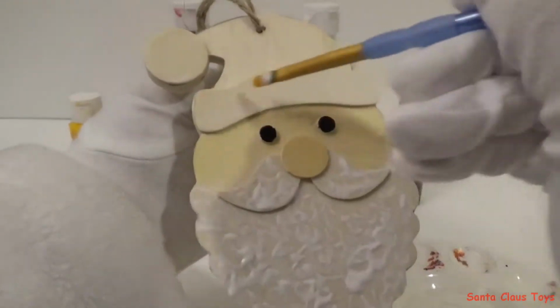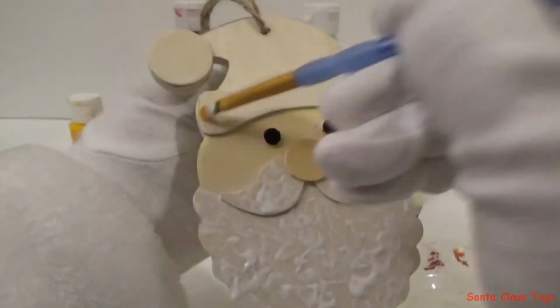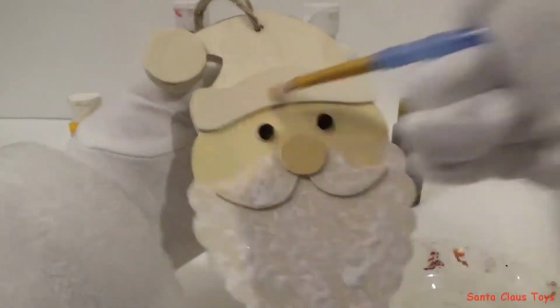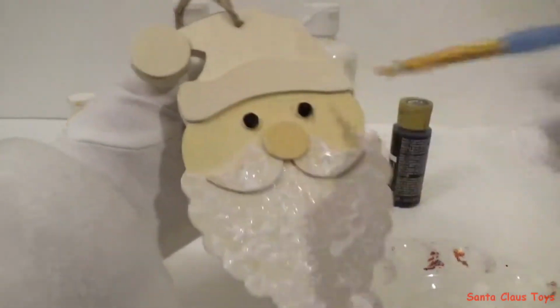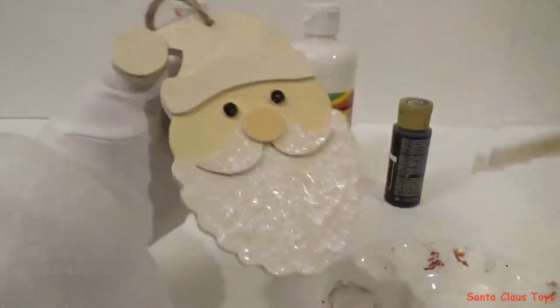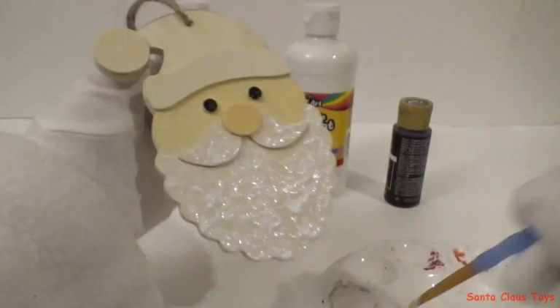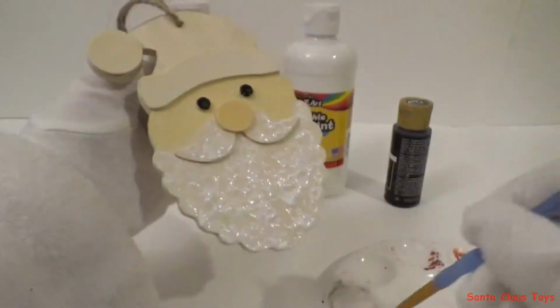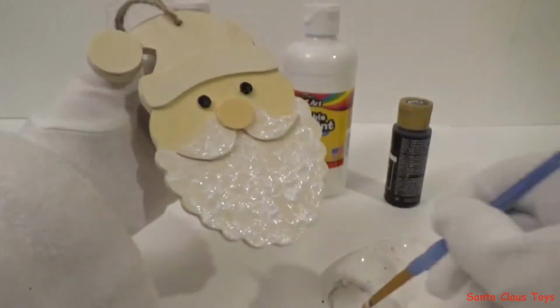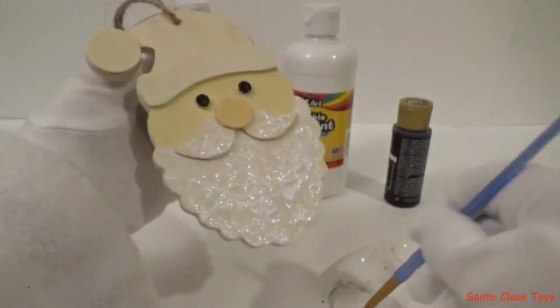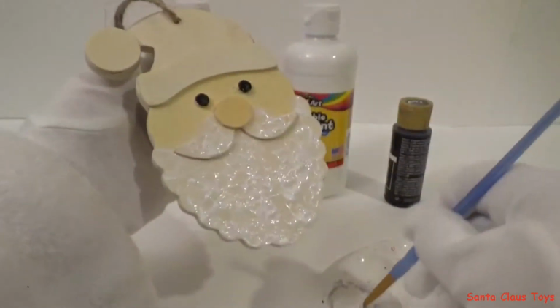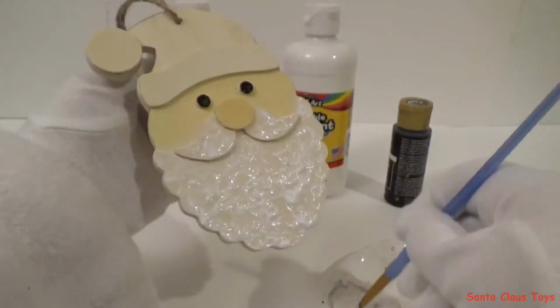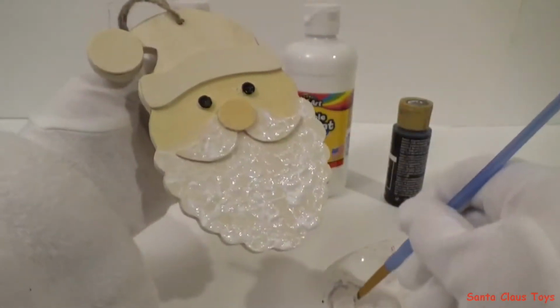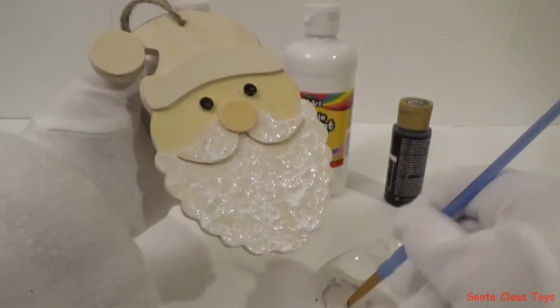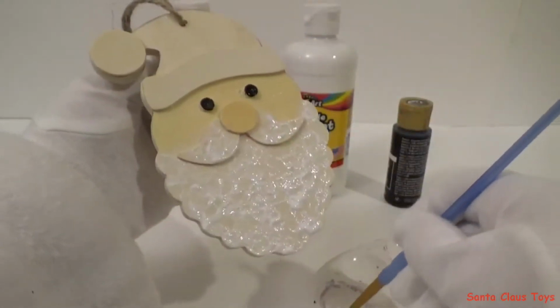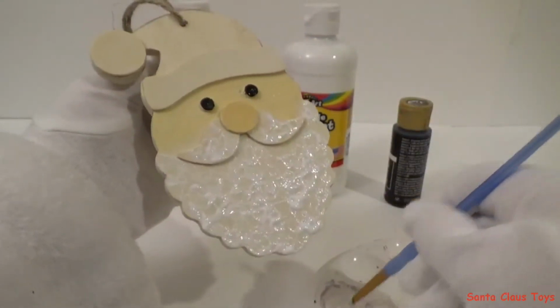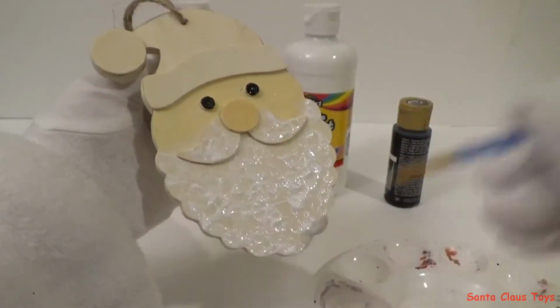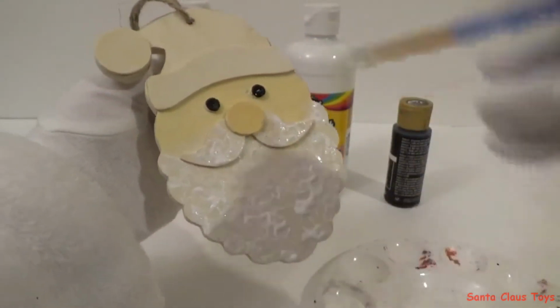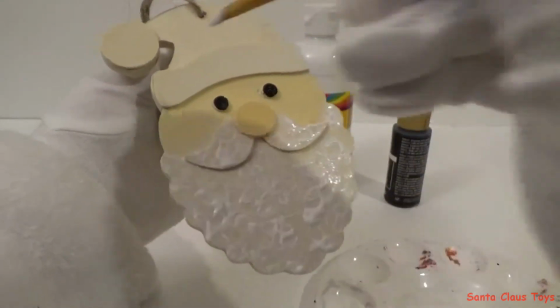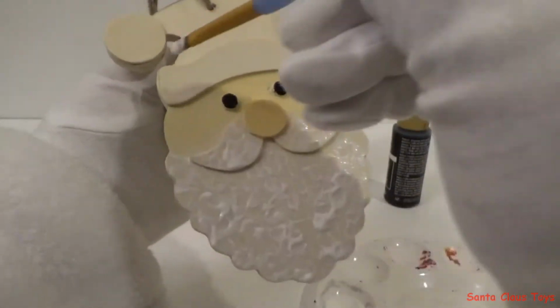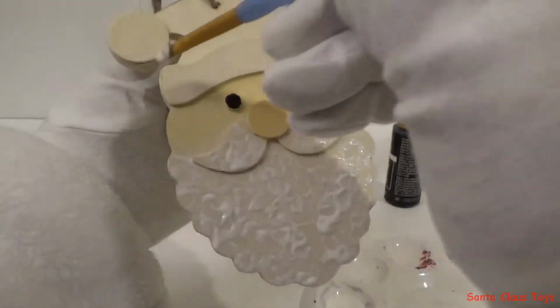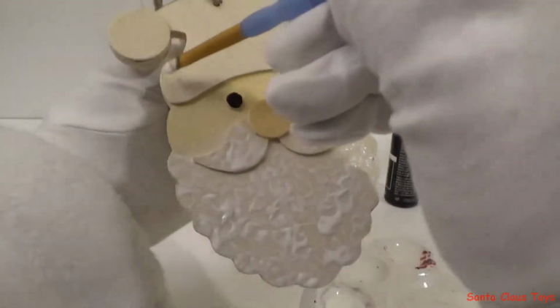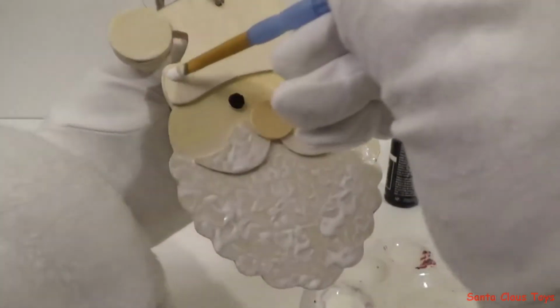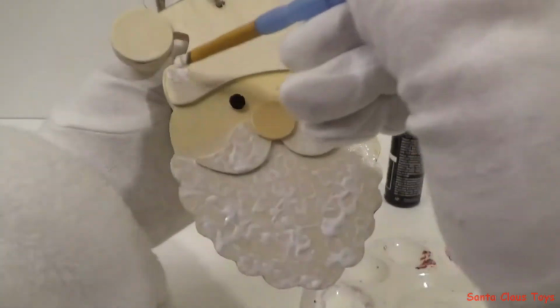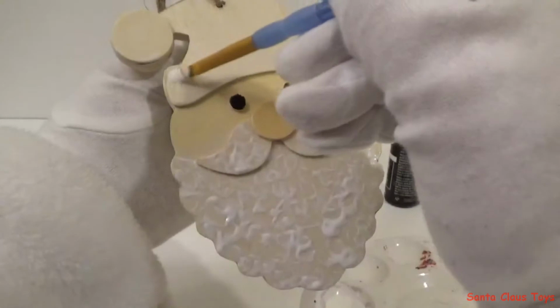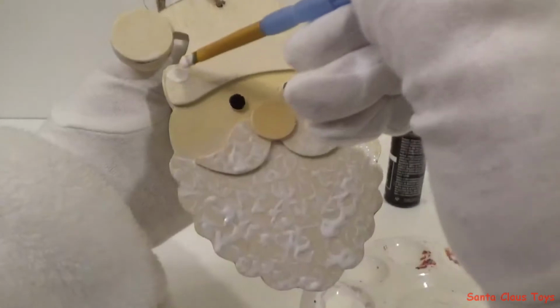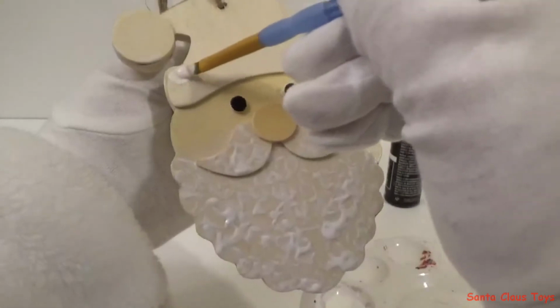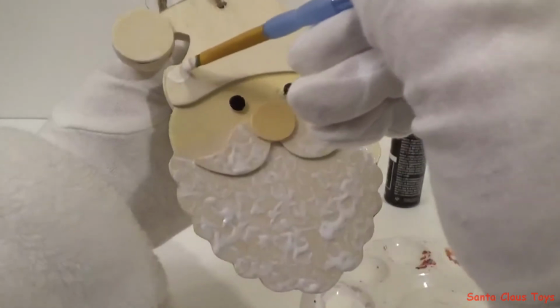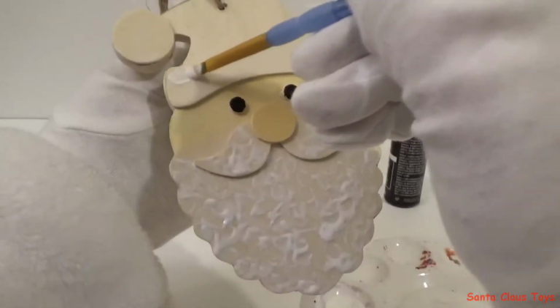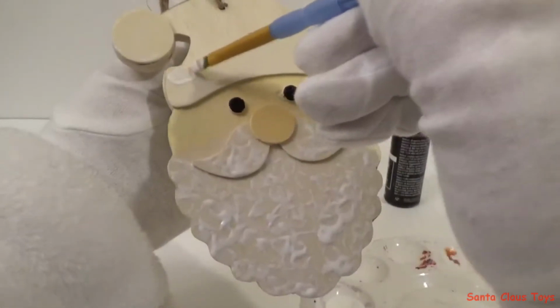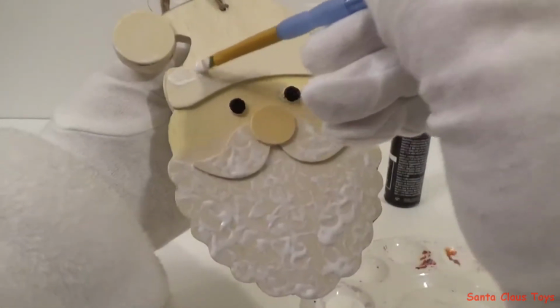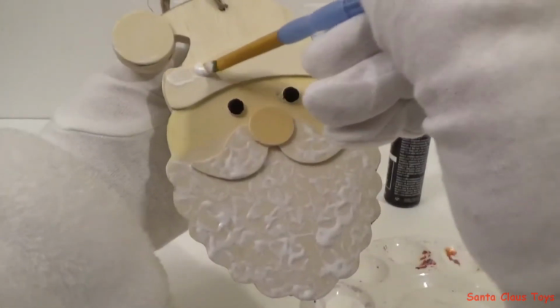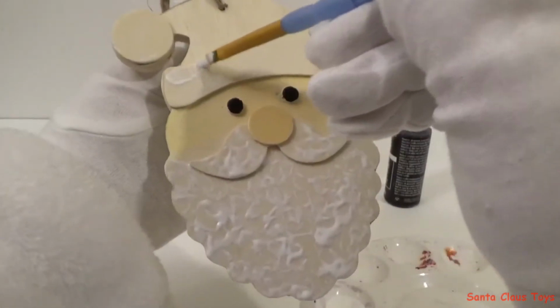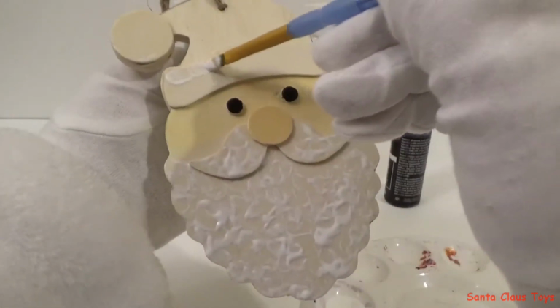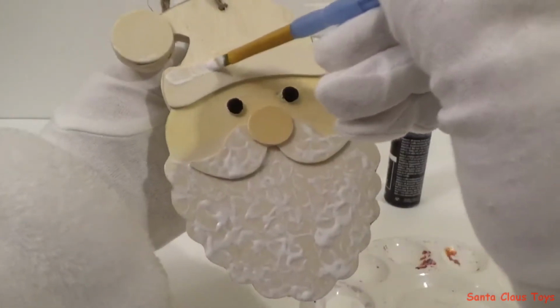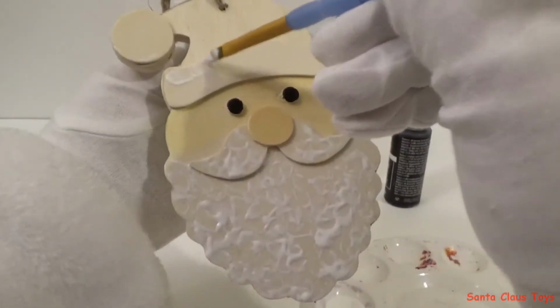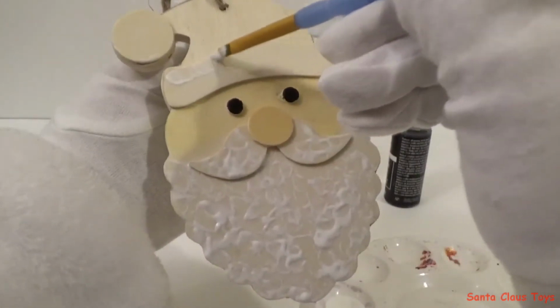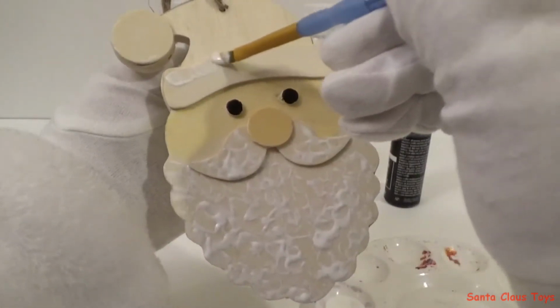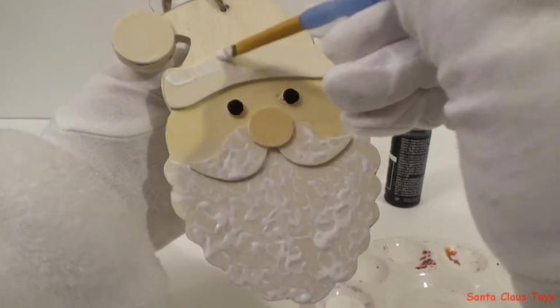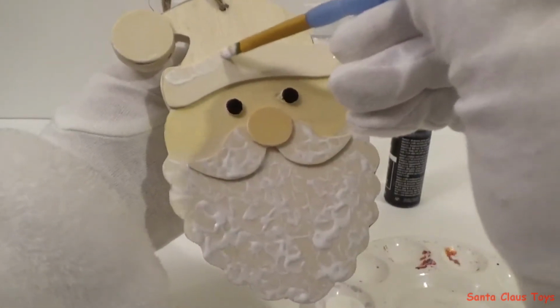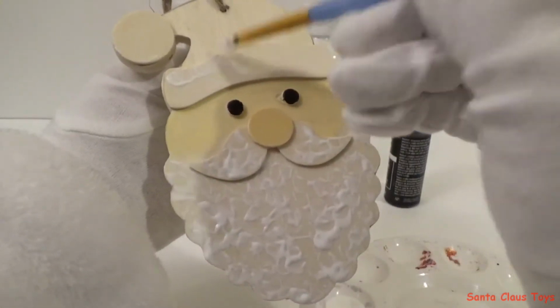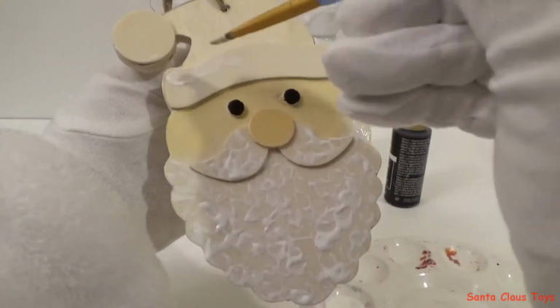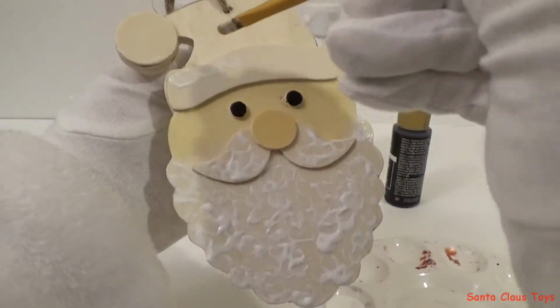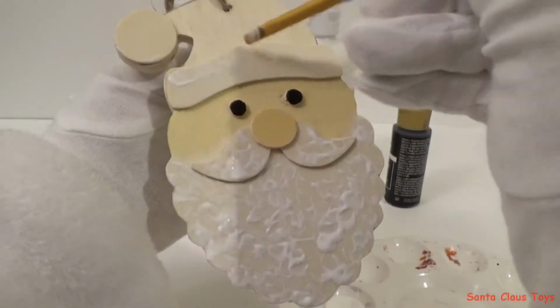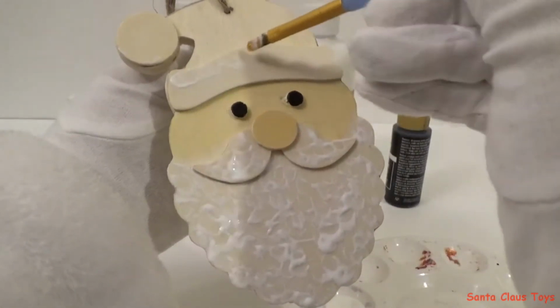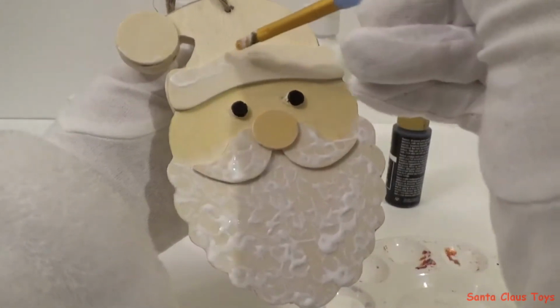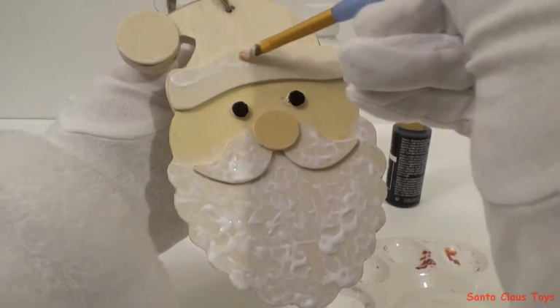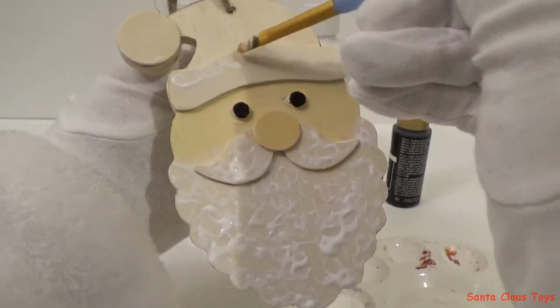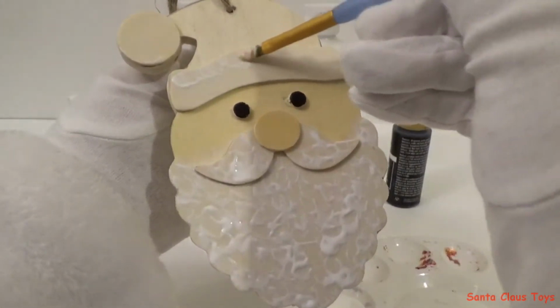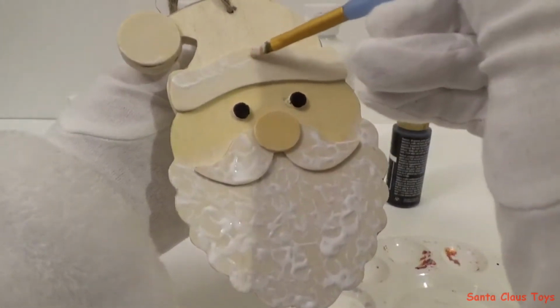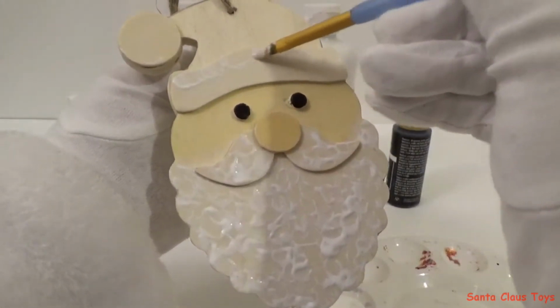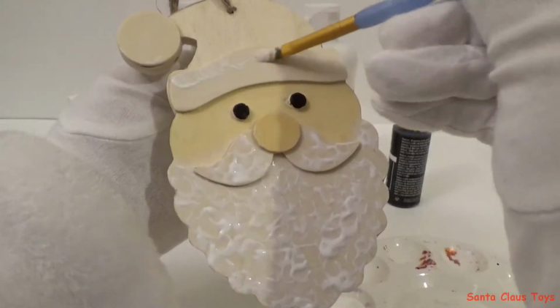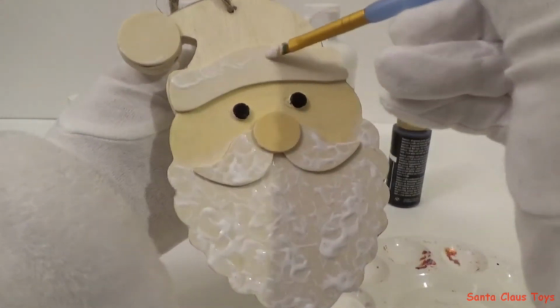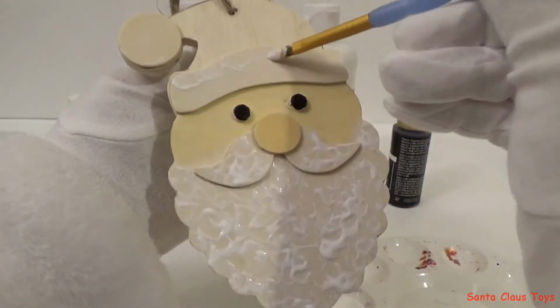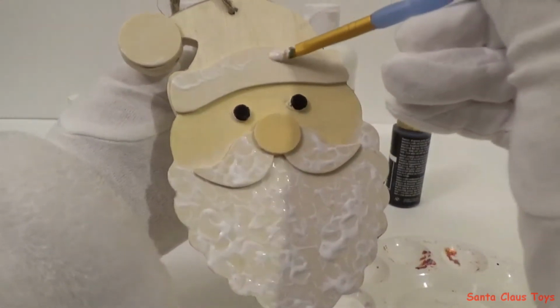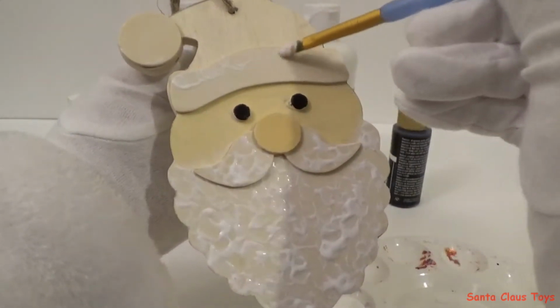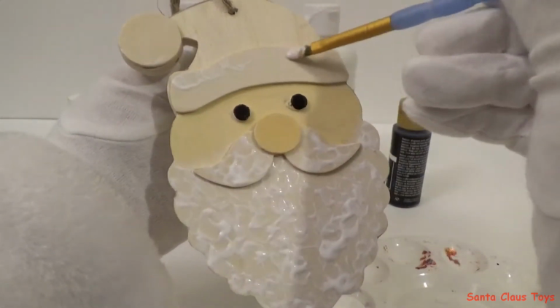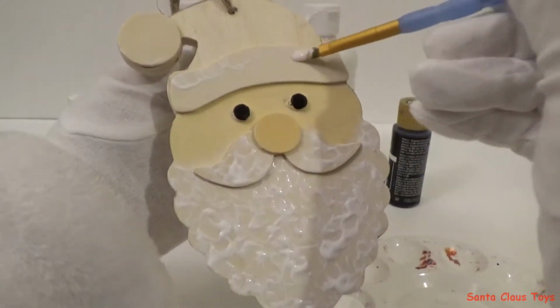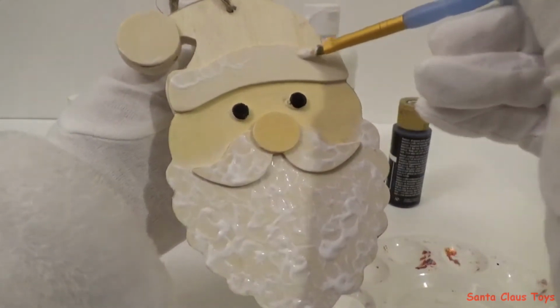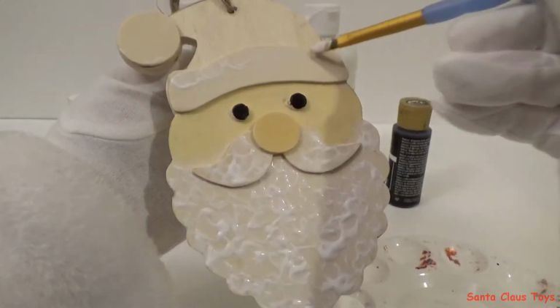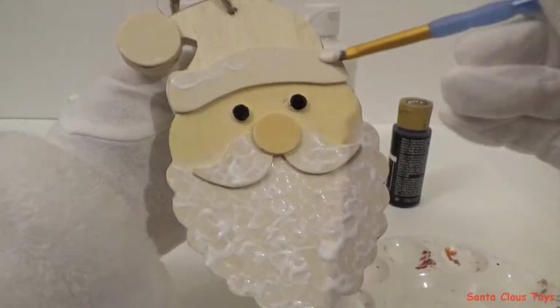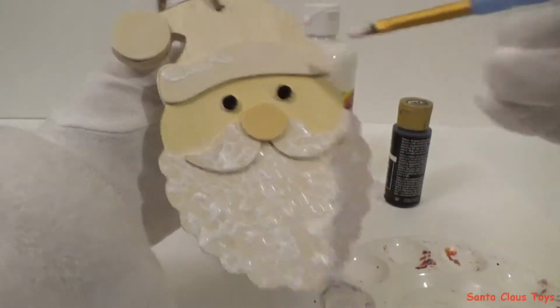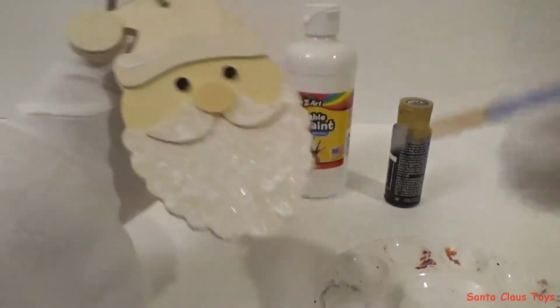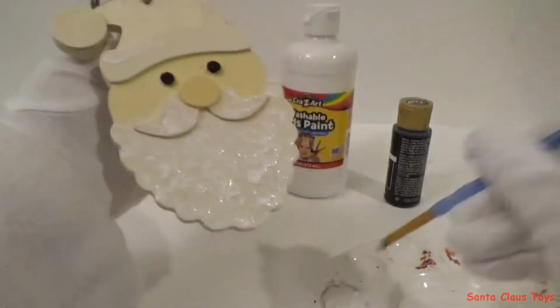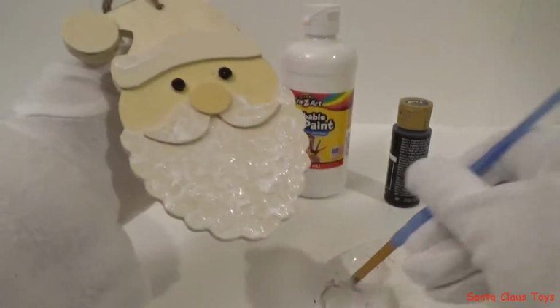I think I'm going to paint the rest of my hat red after I finish this part. Ho ho ho.